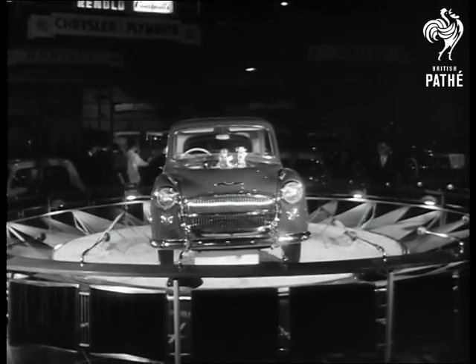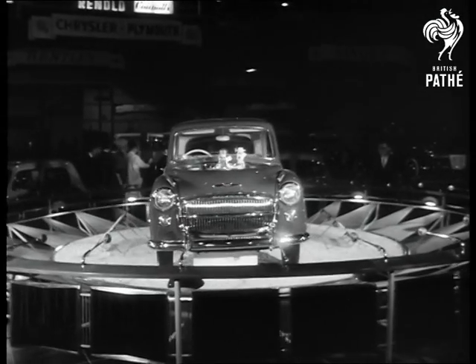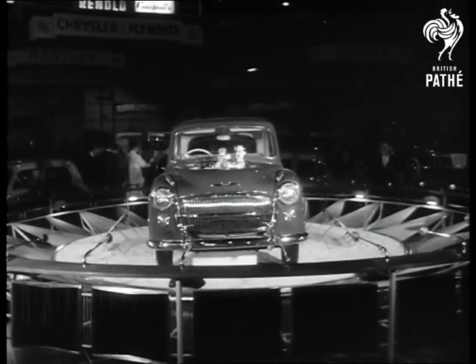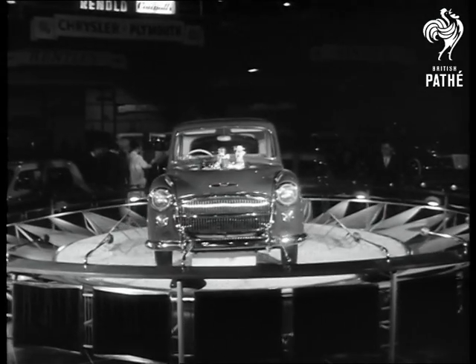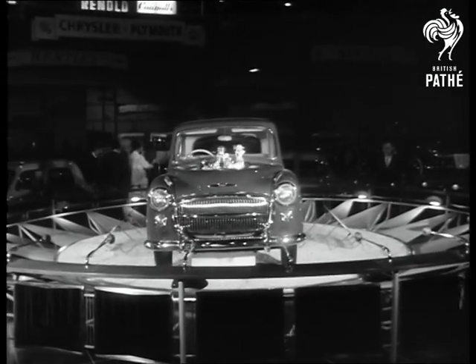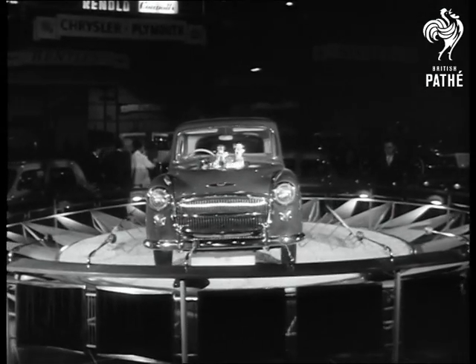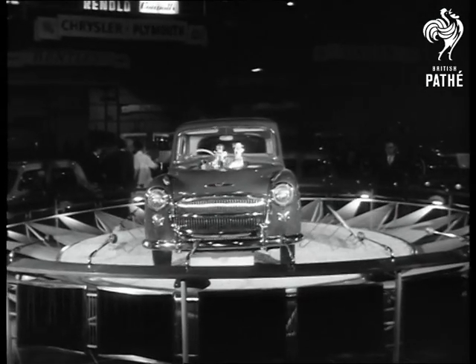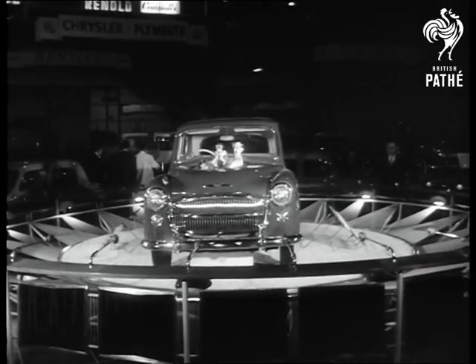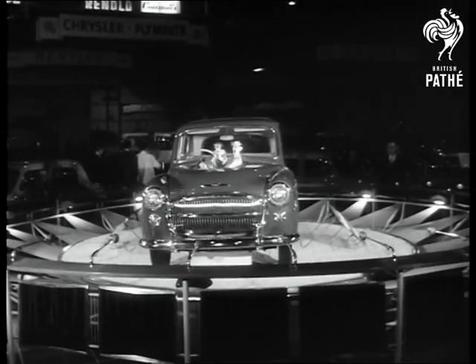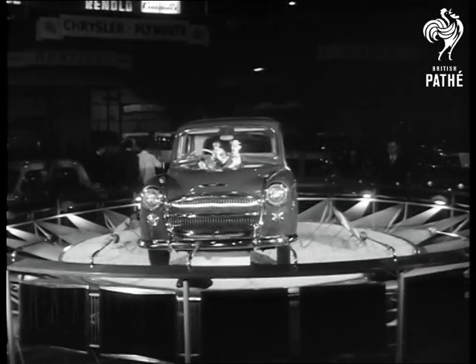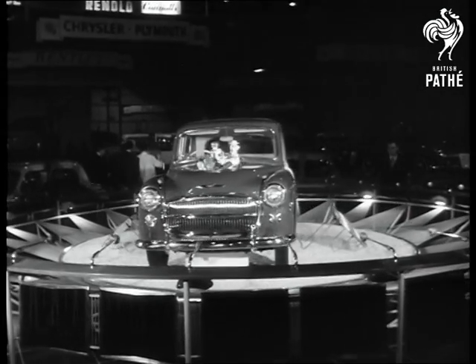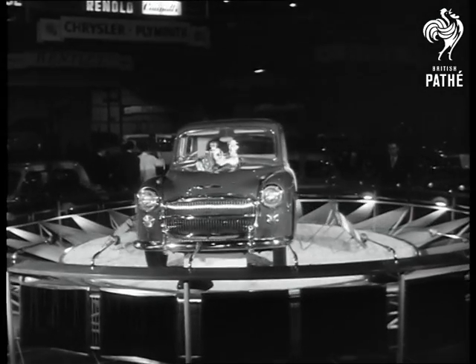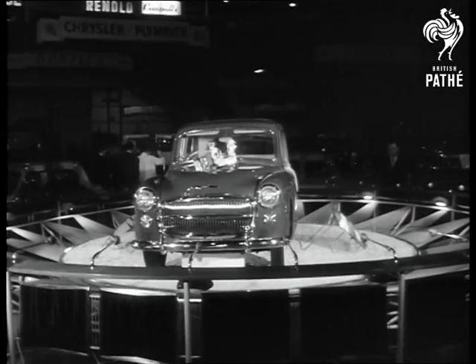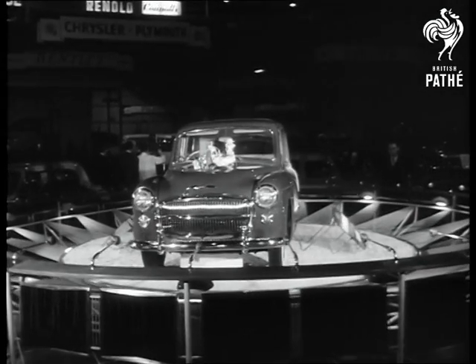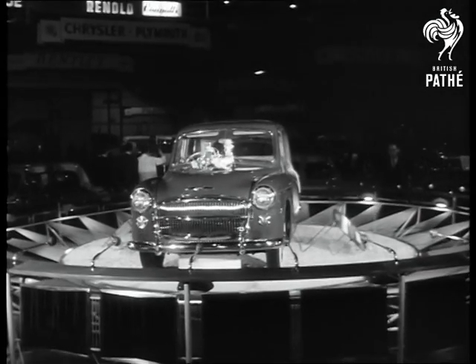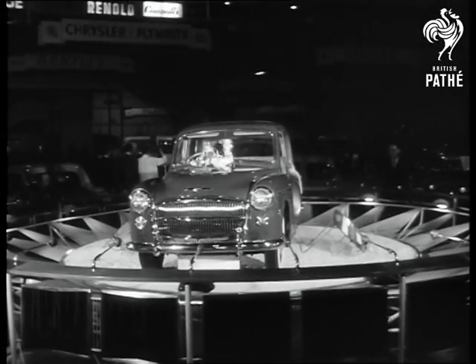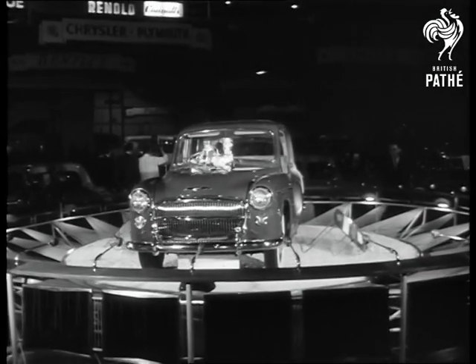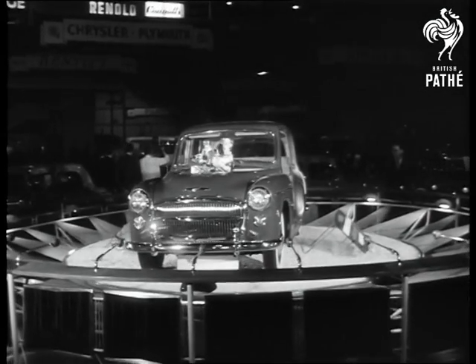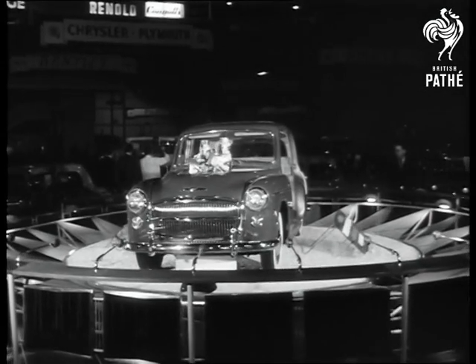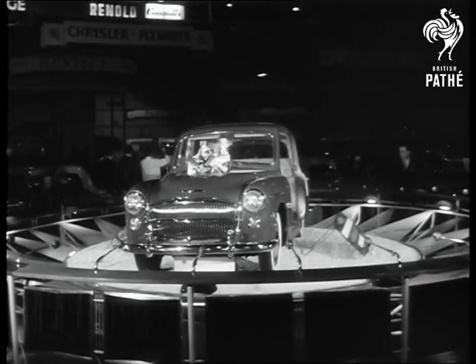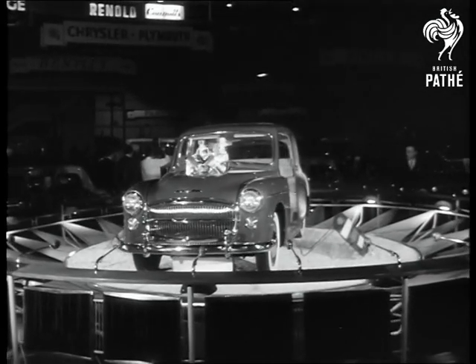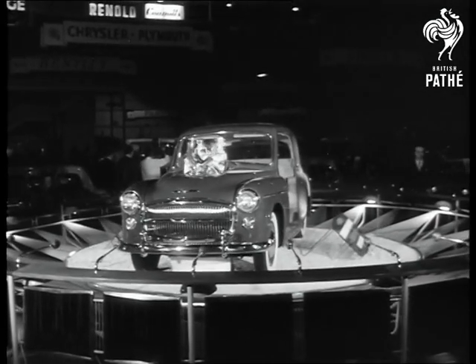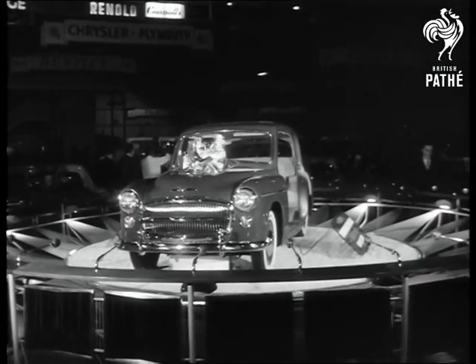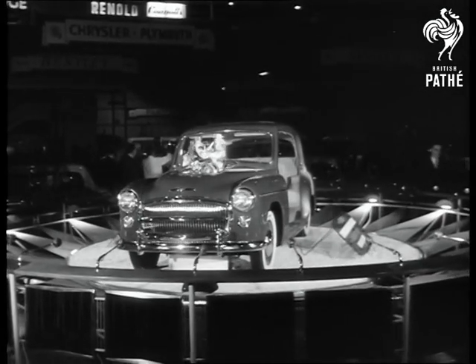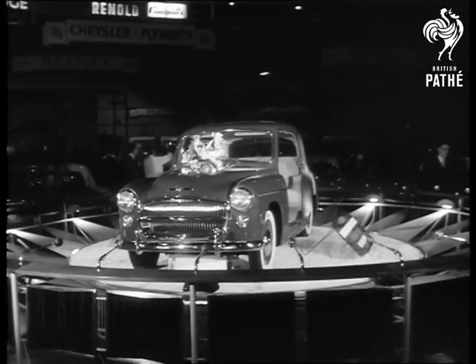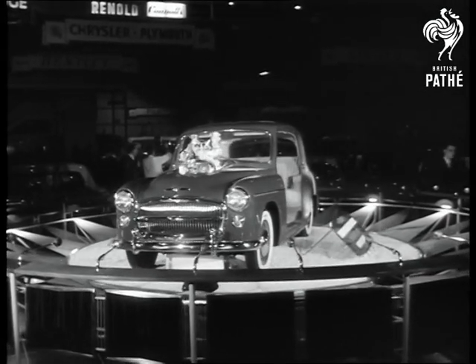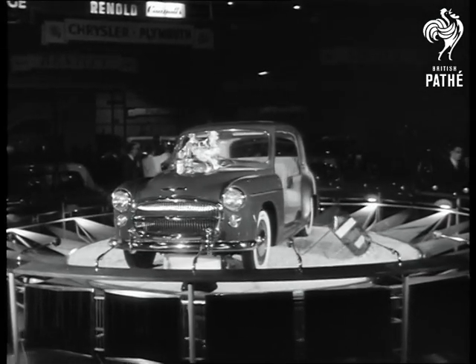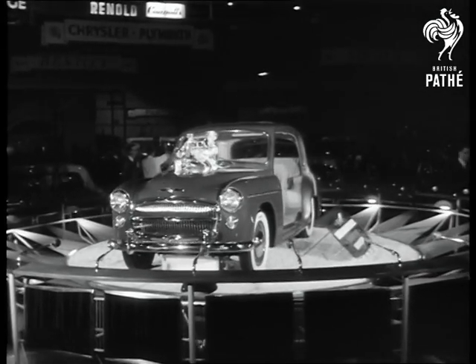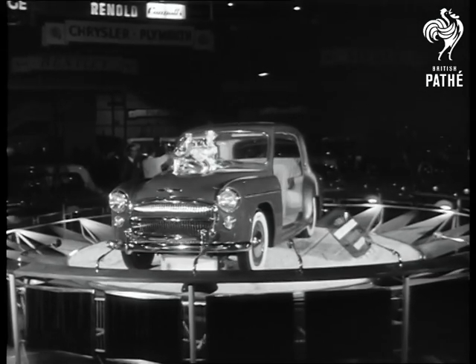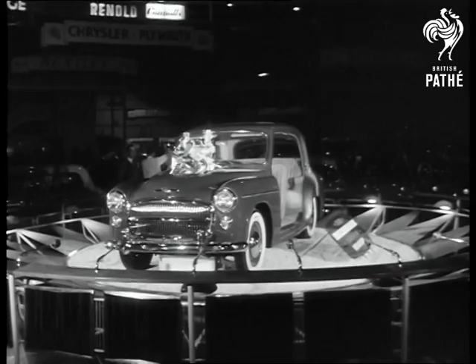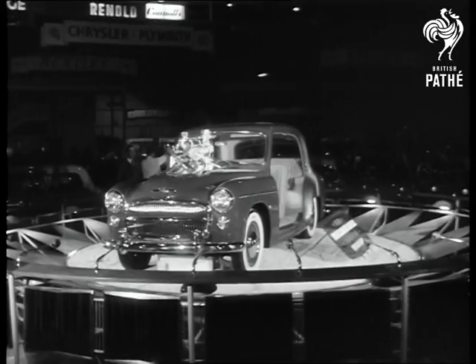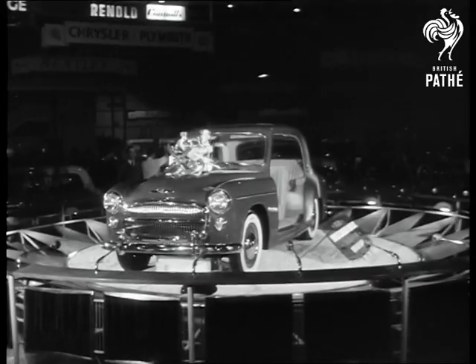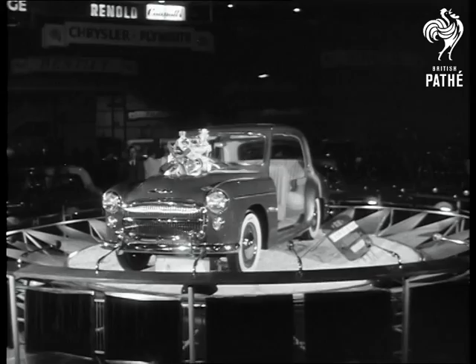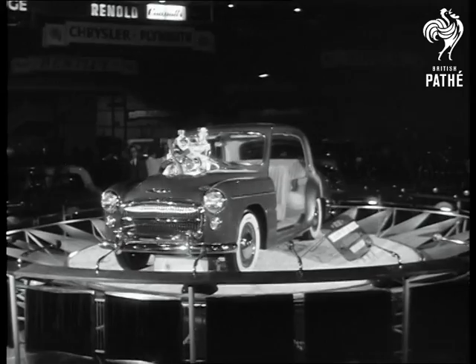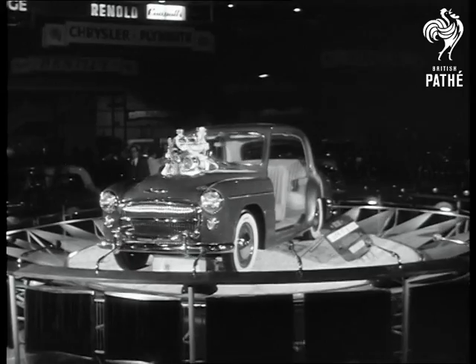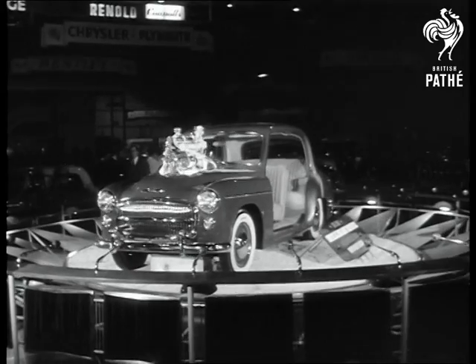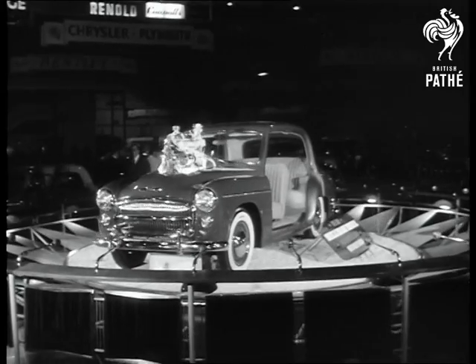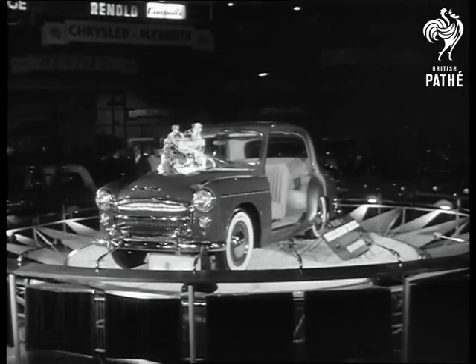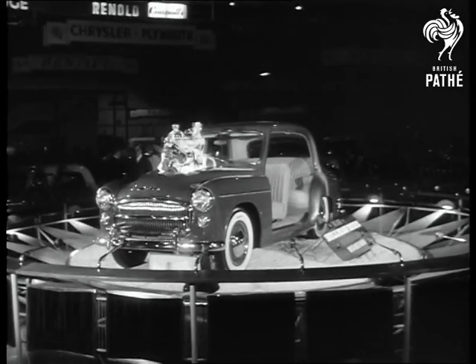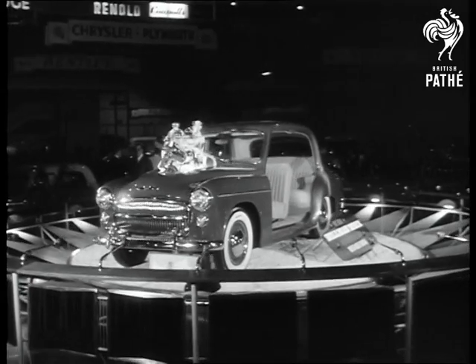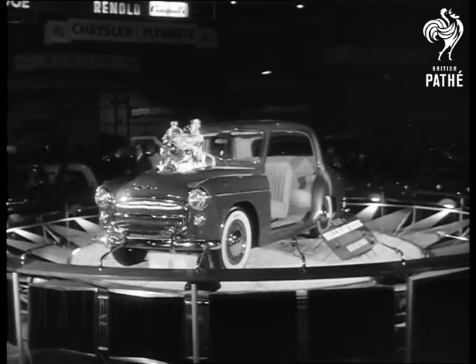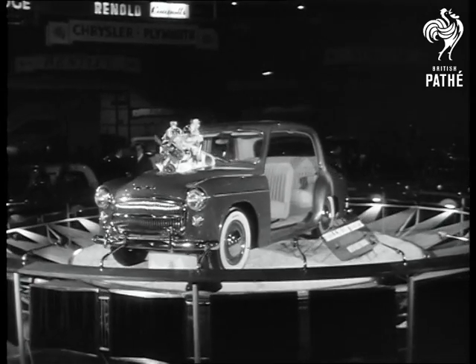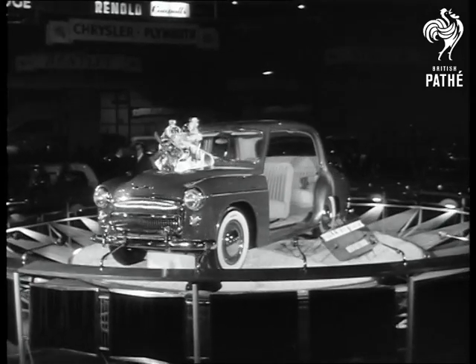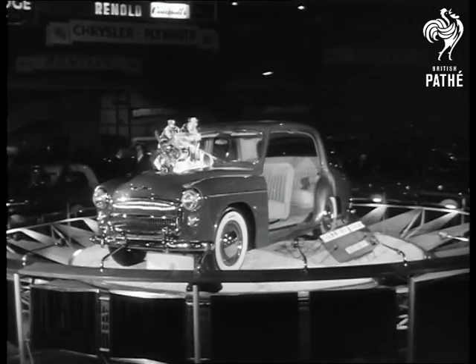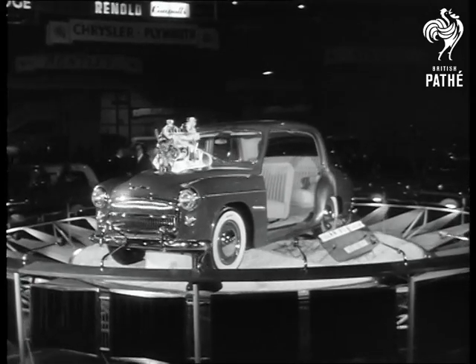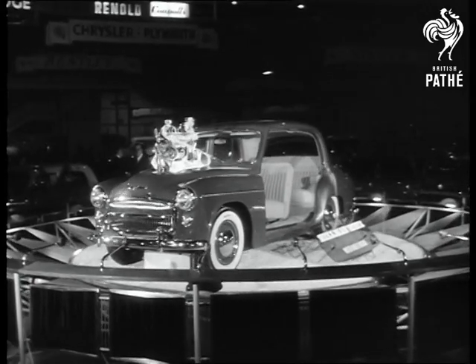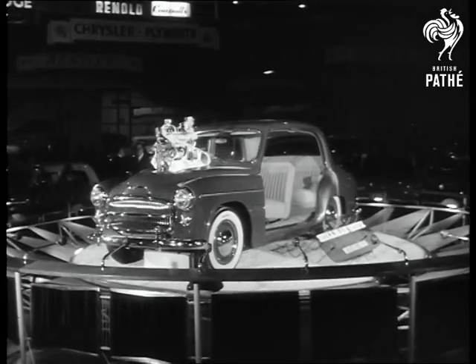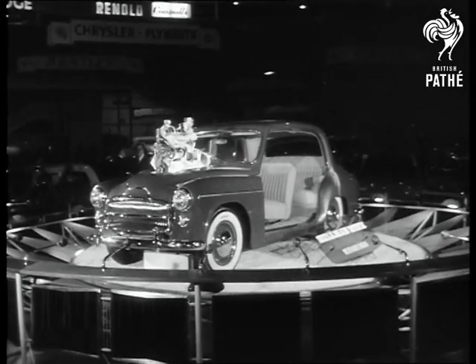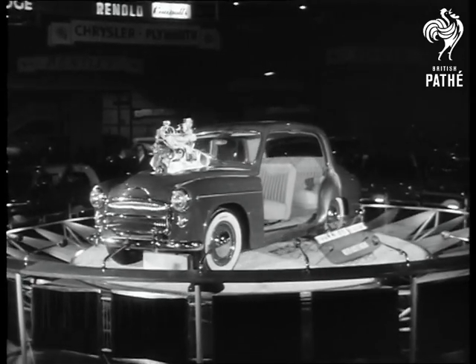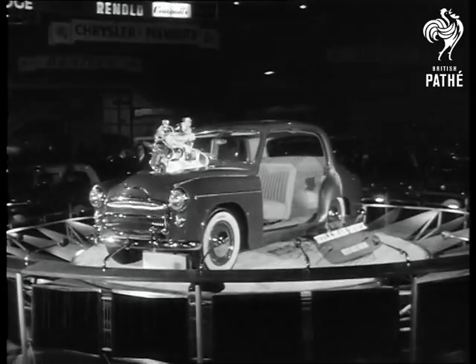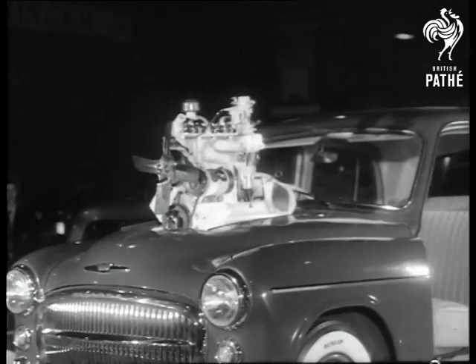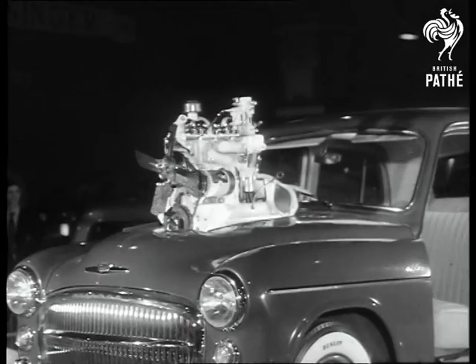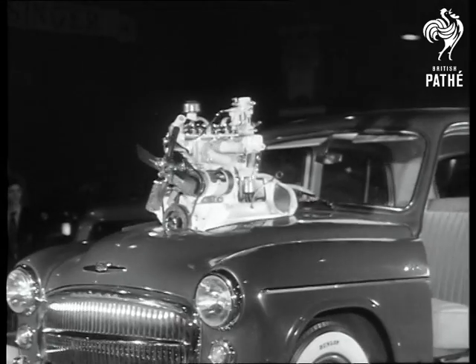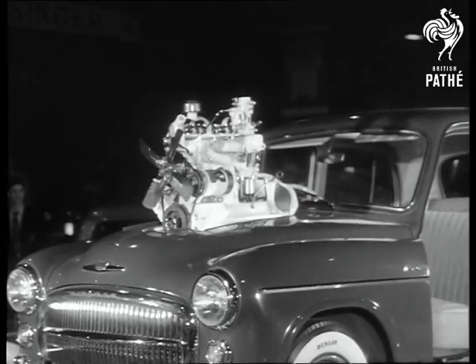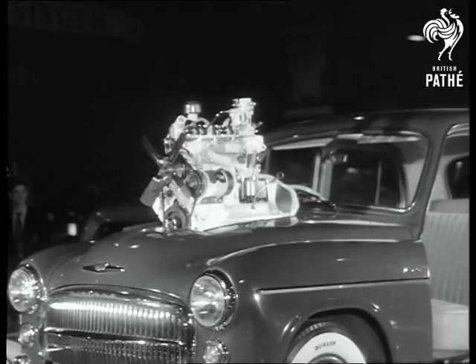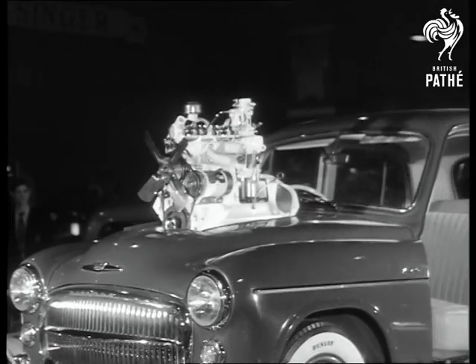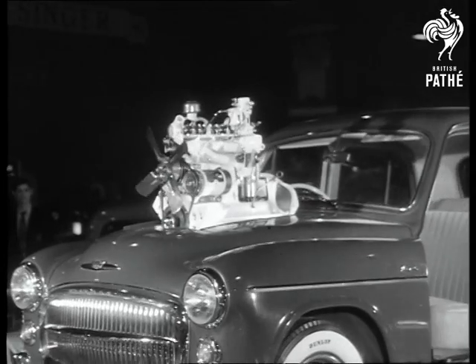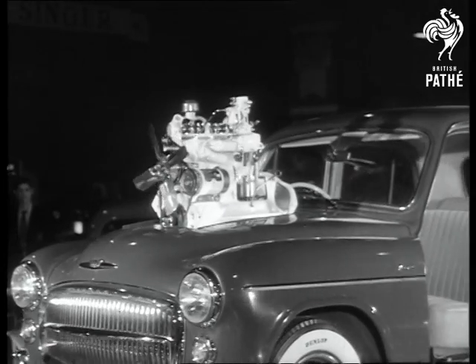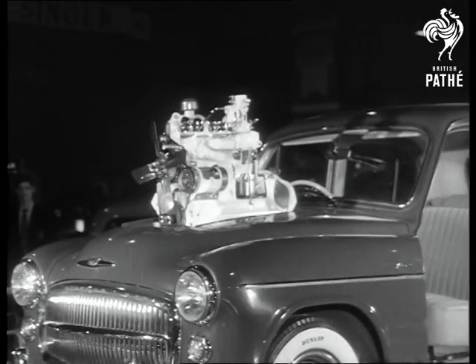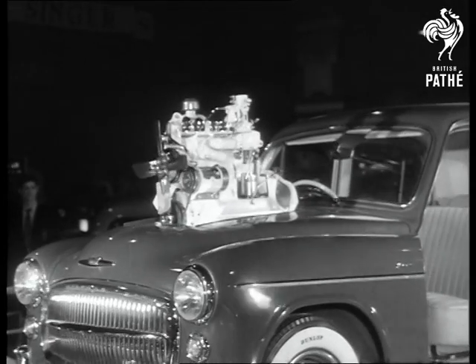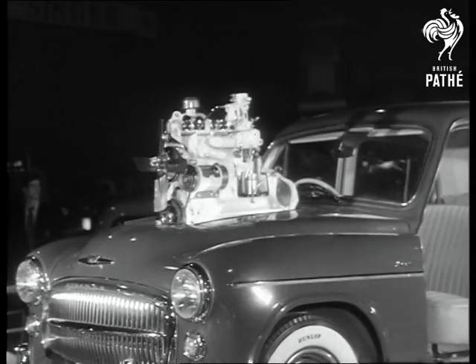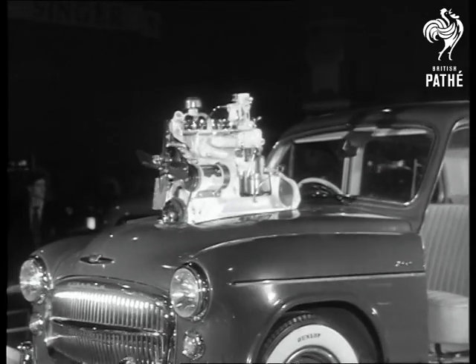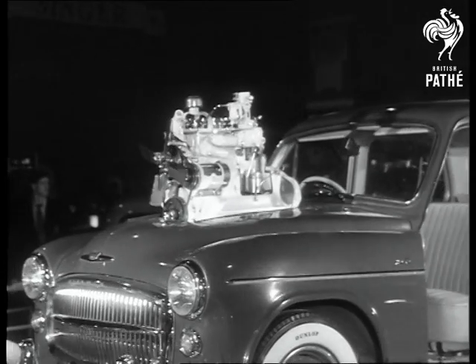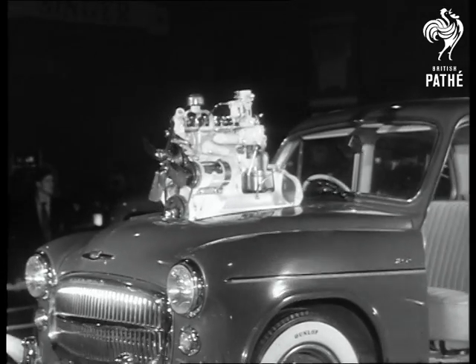Now the deluxe Hillman Minx with a new overhead short-stroke engine. Its price, including purchase tax, is 681 pounds.